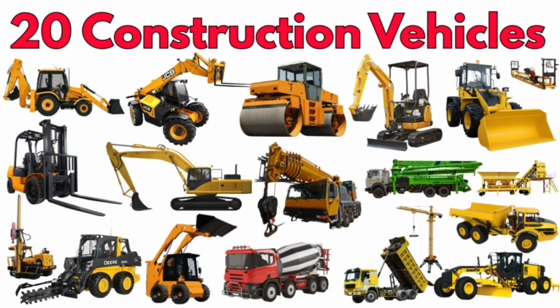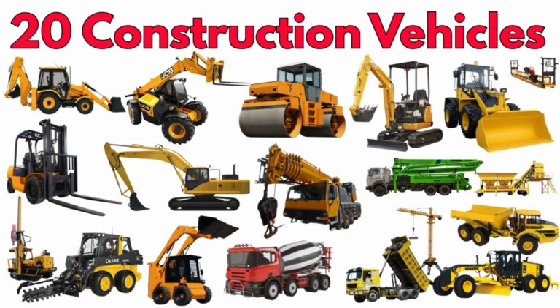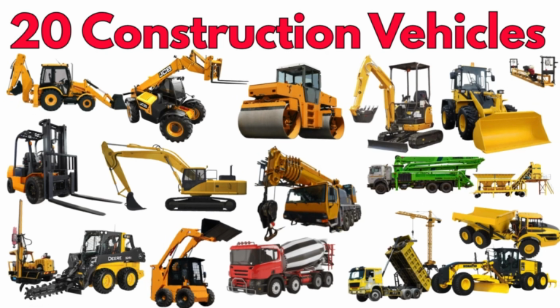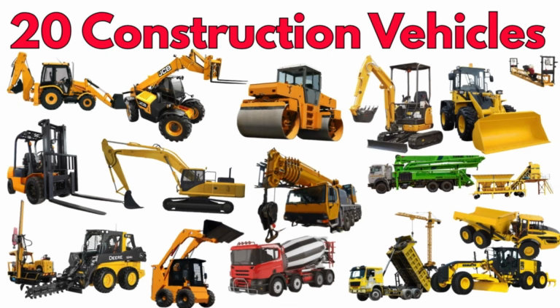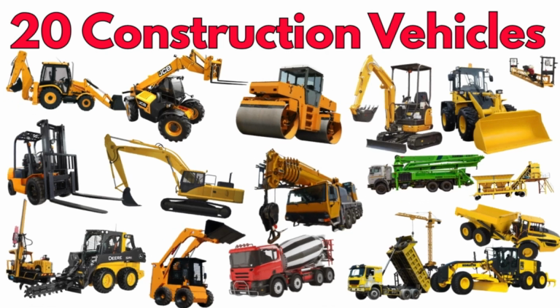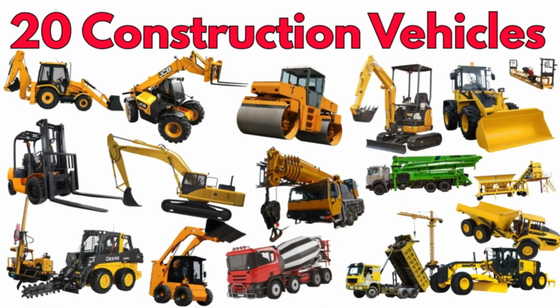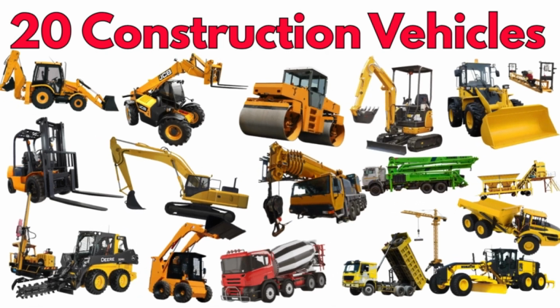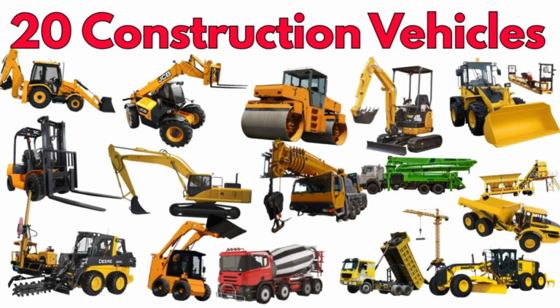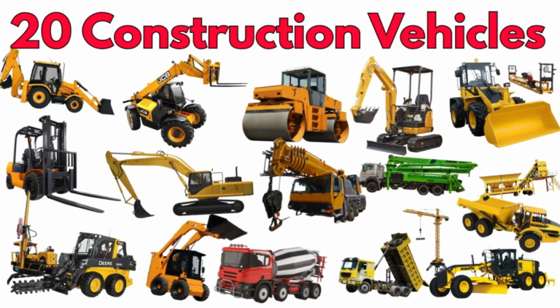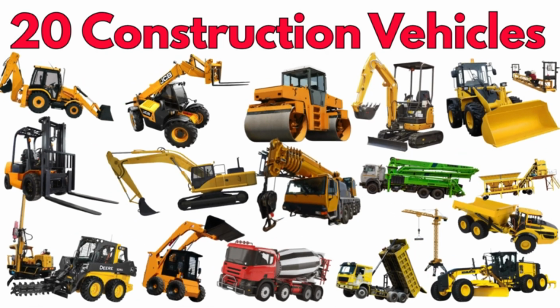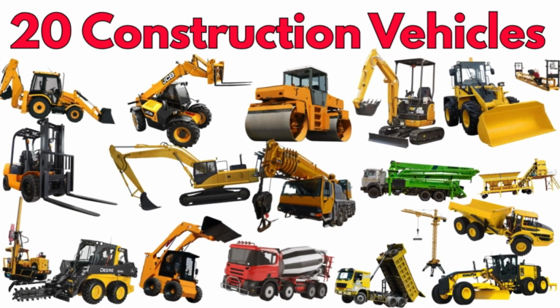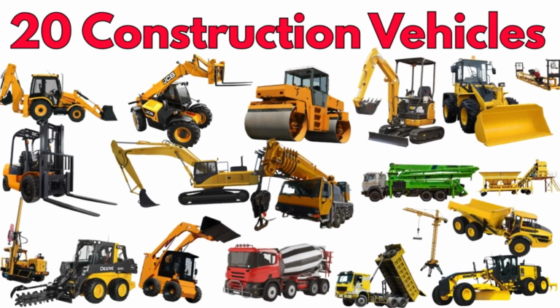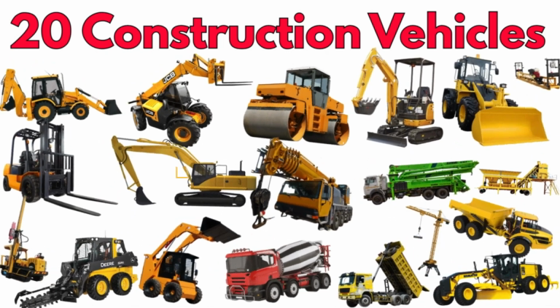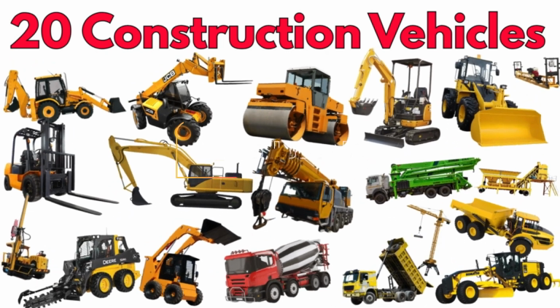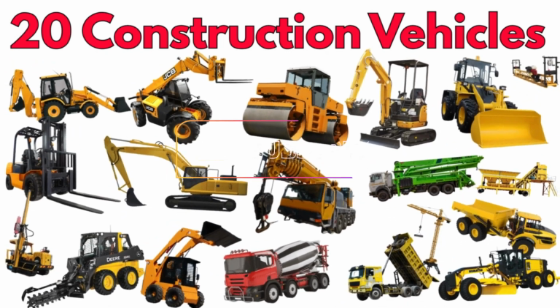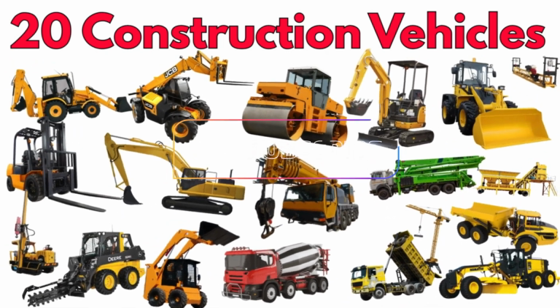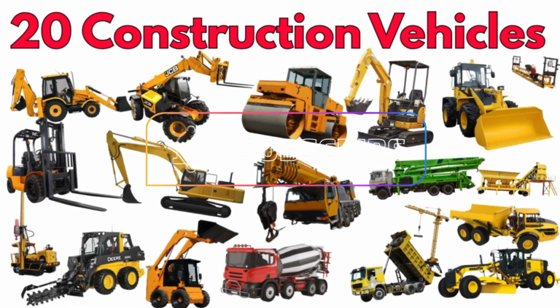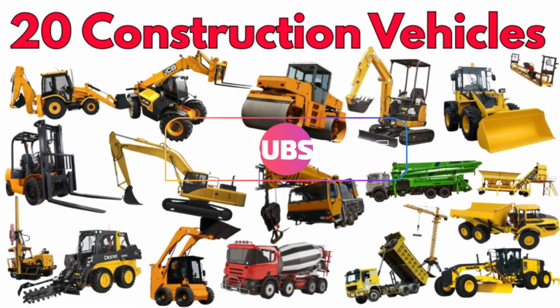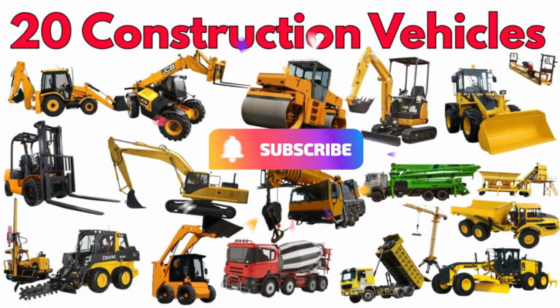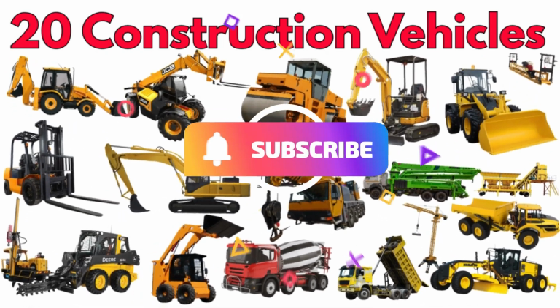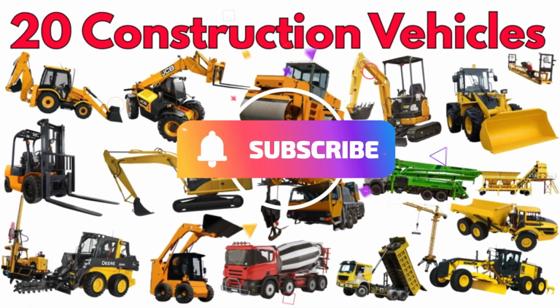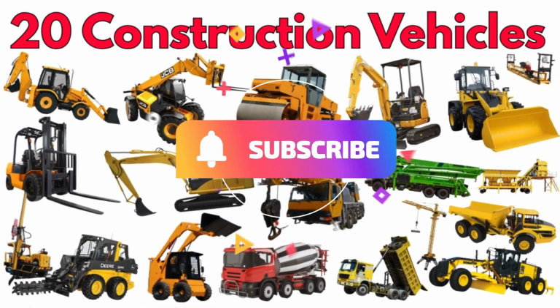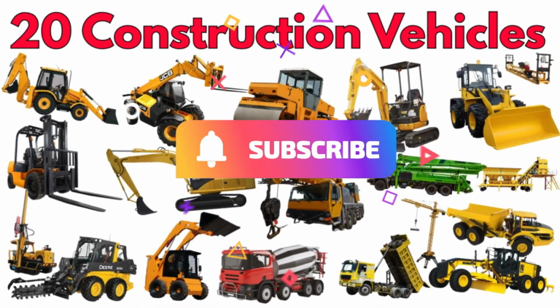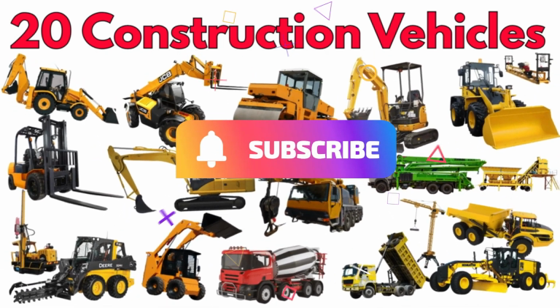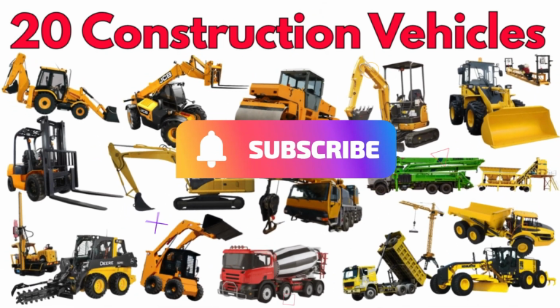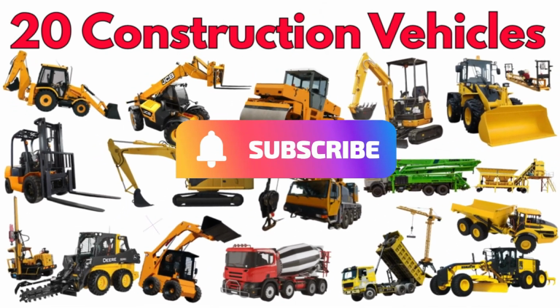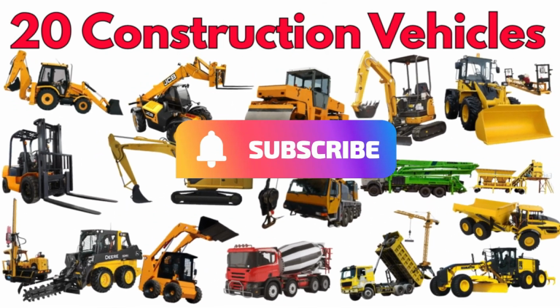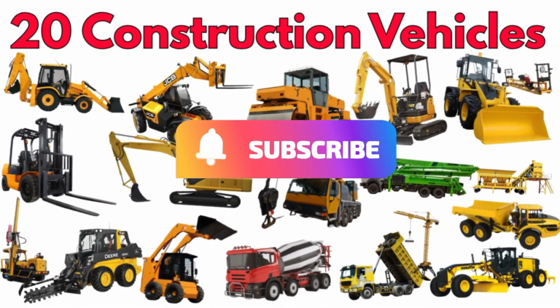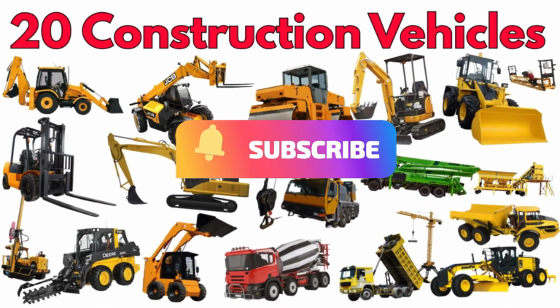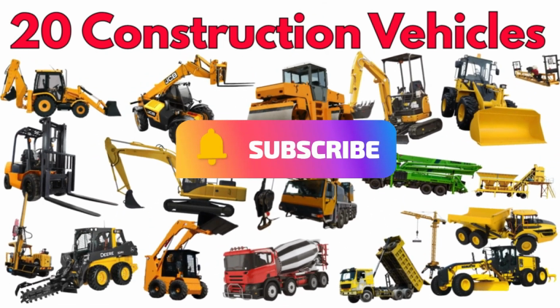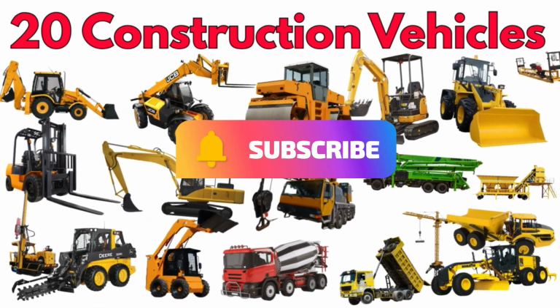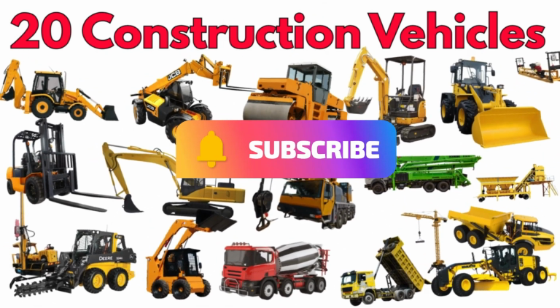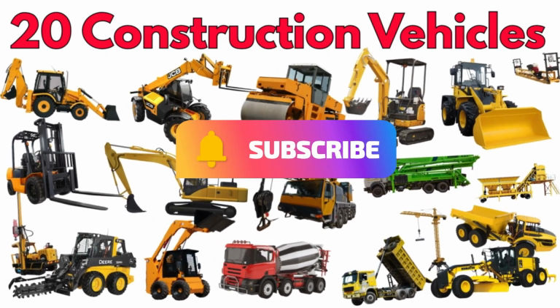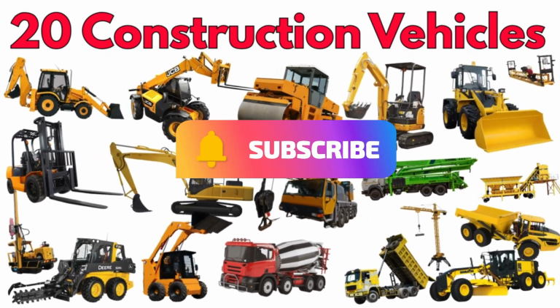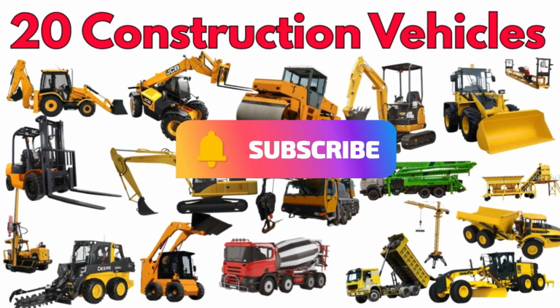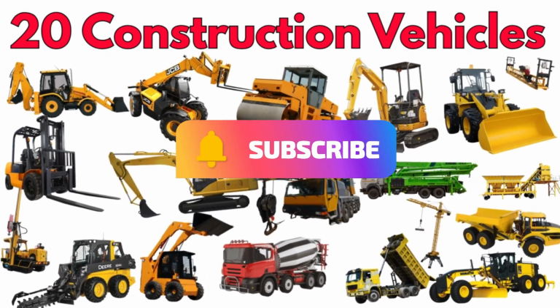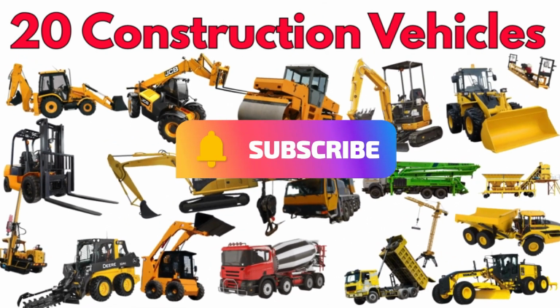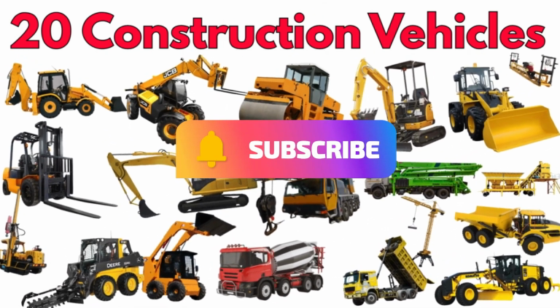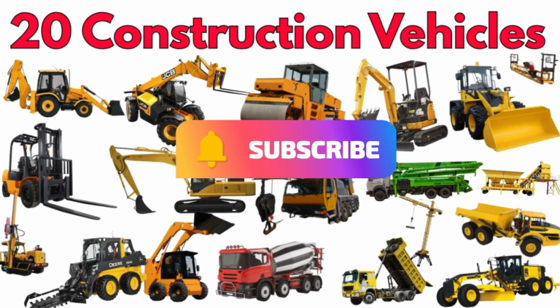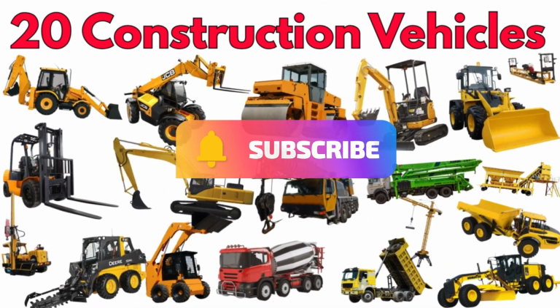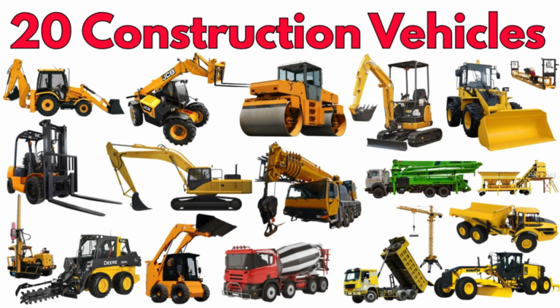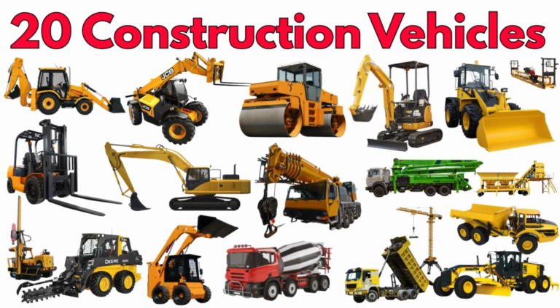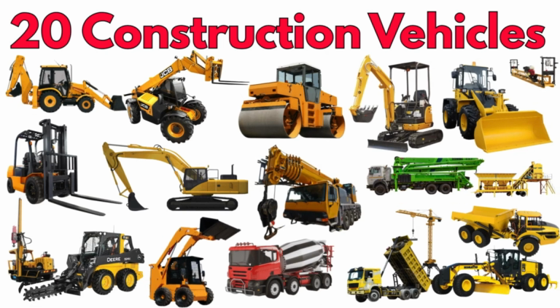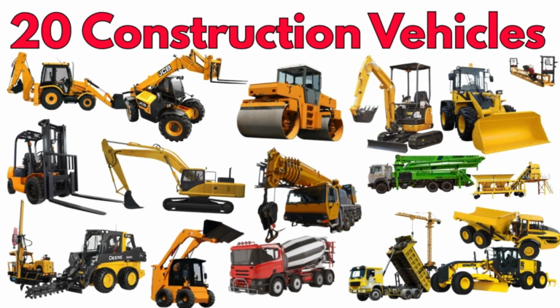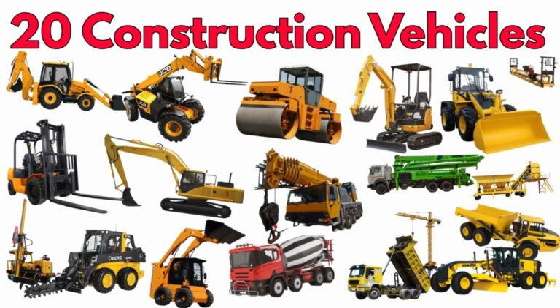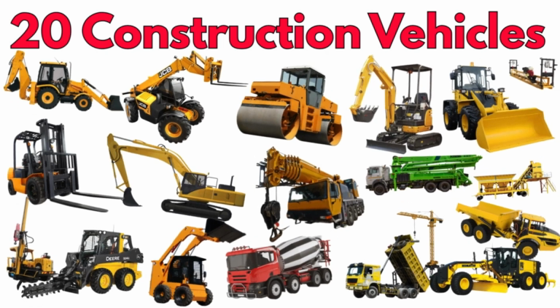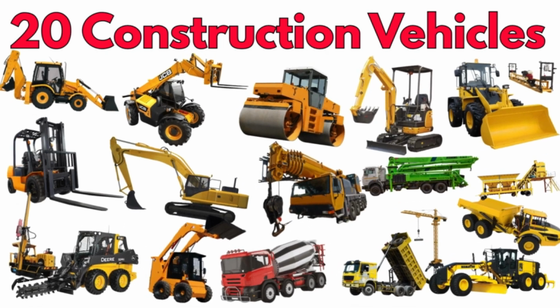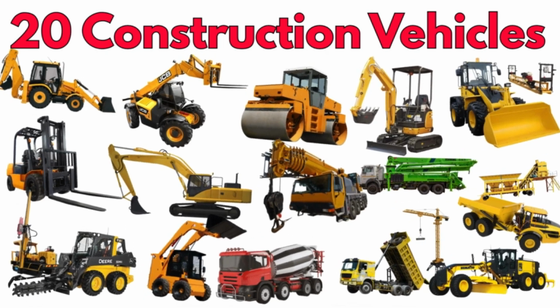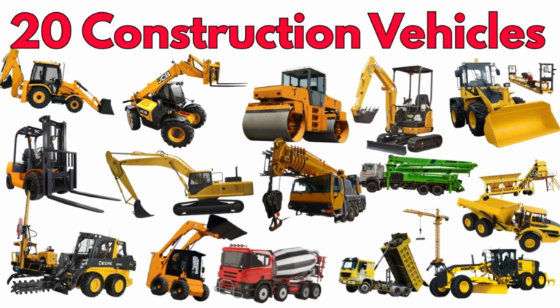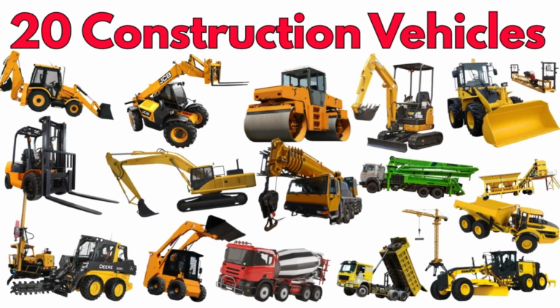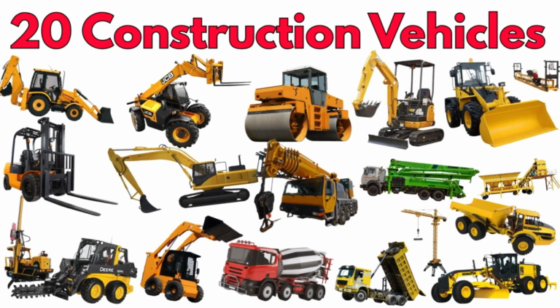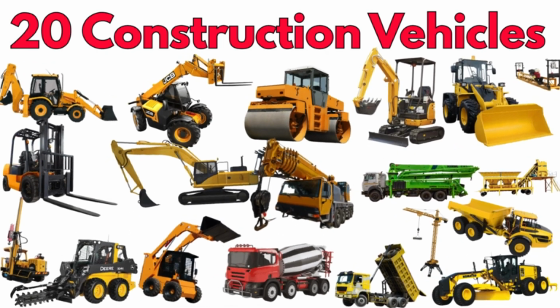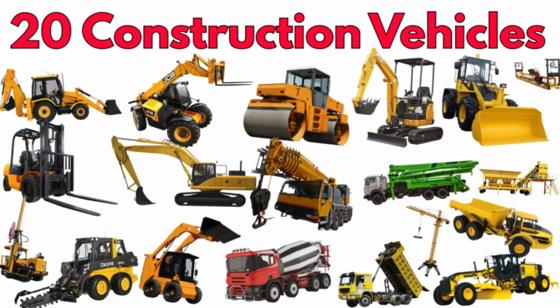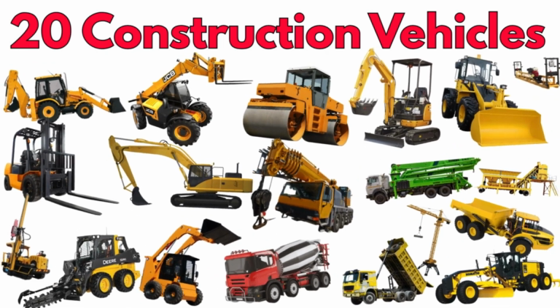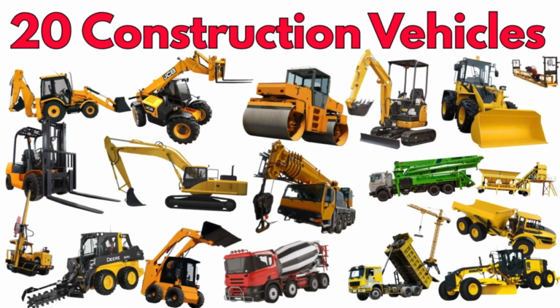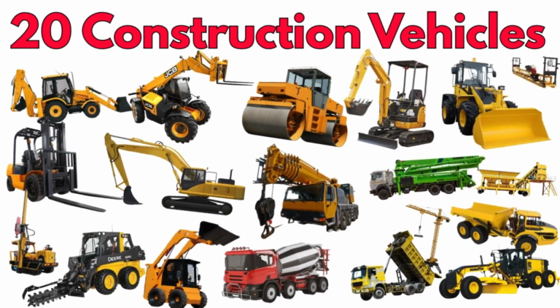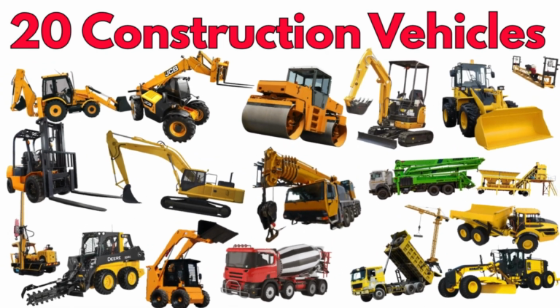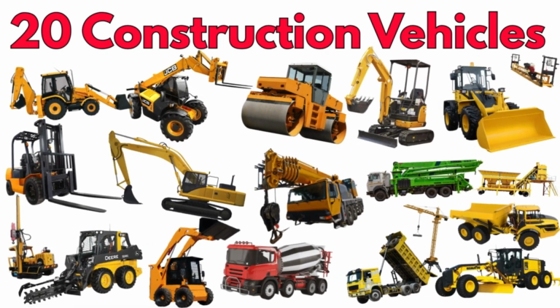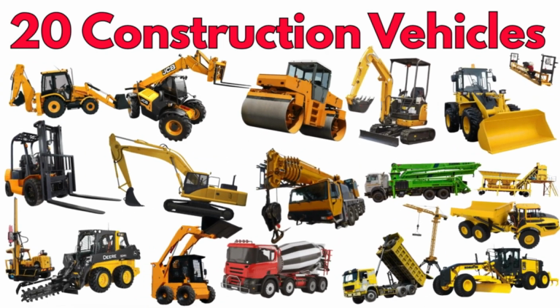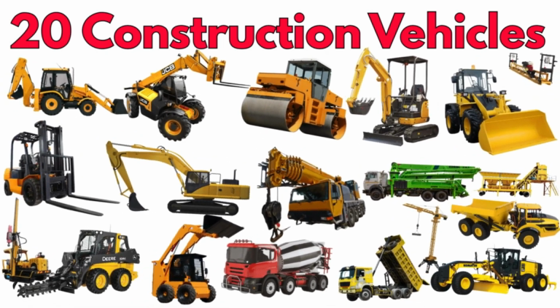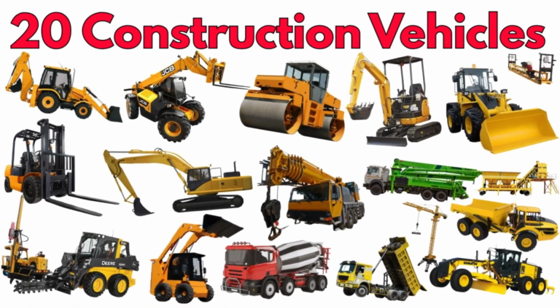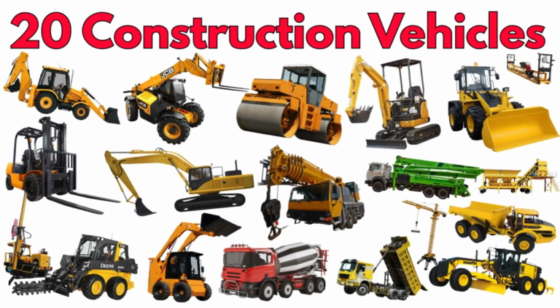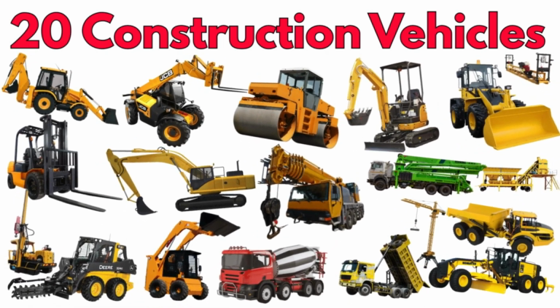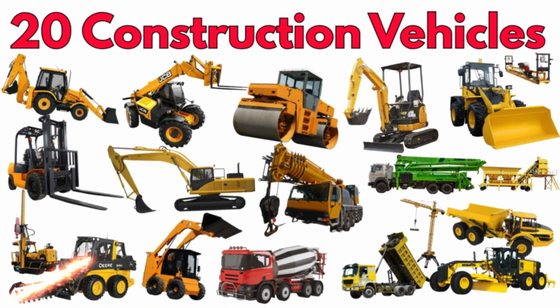Hi kids! Today we're learning about amazing construction vehicles. Let's explore how they help build our world.